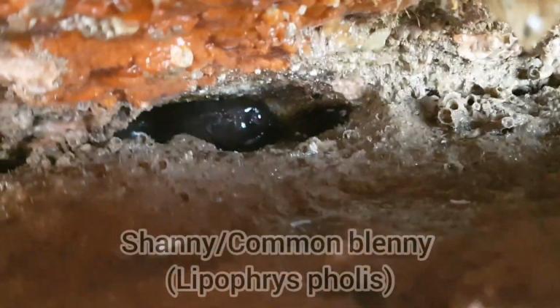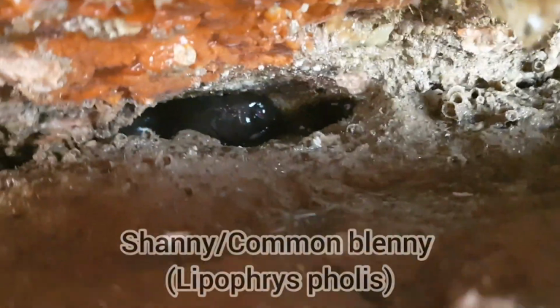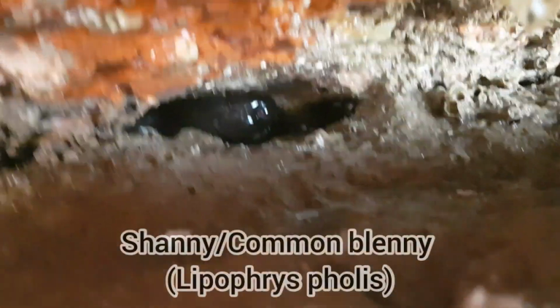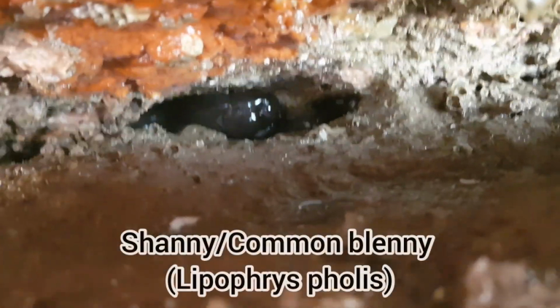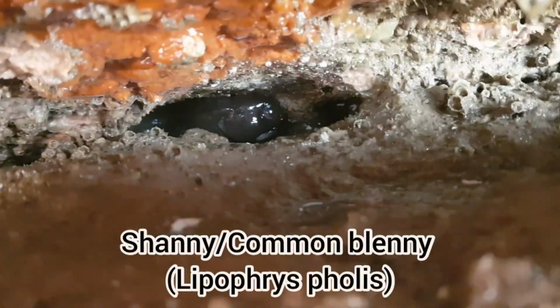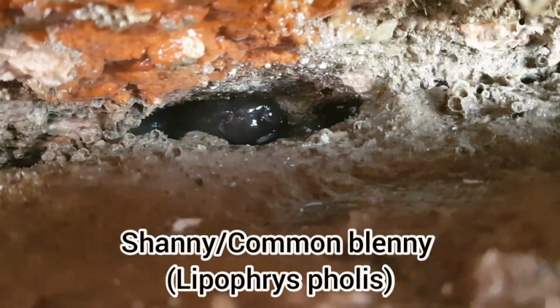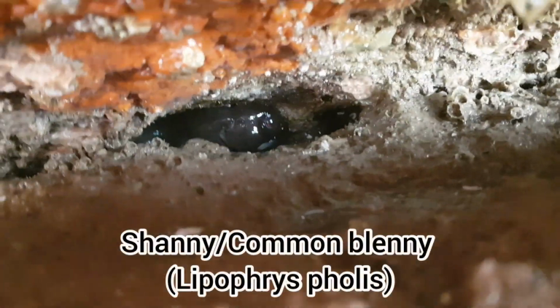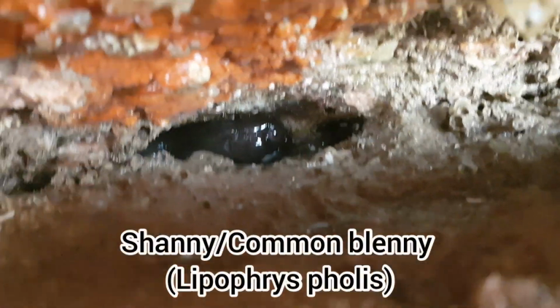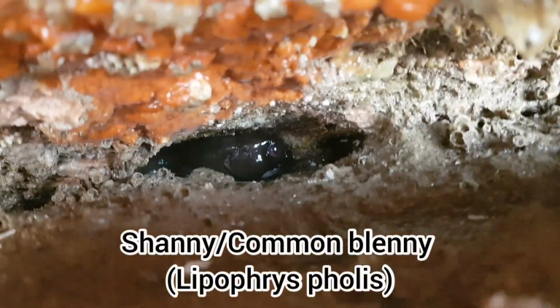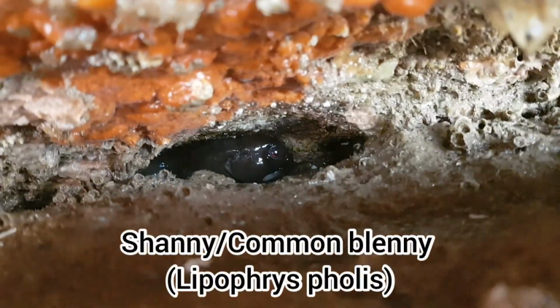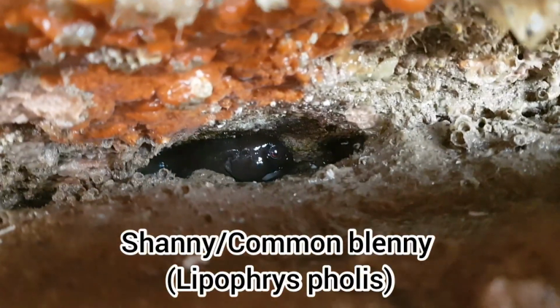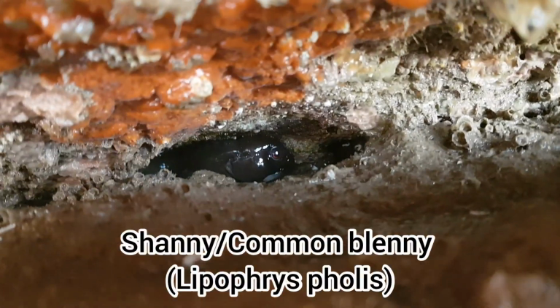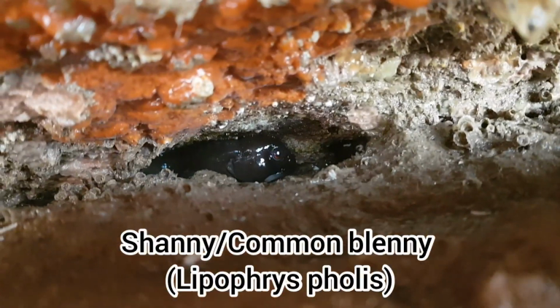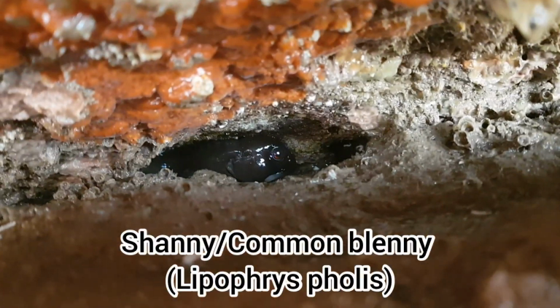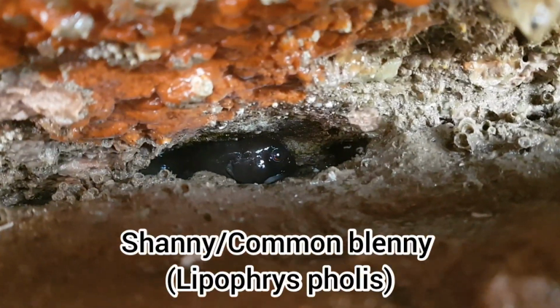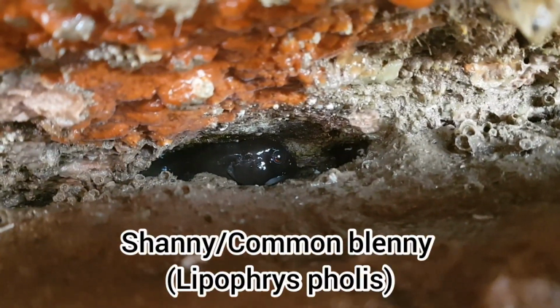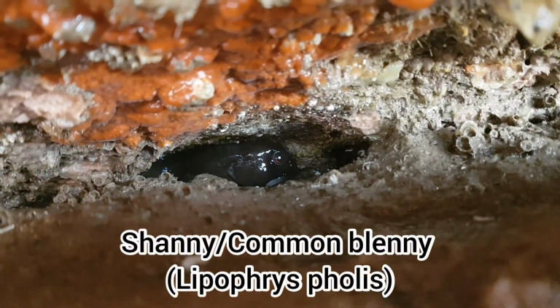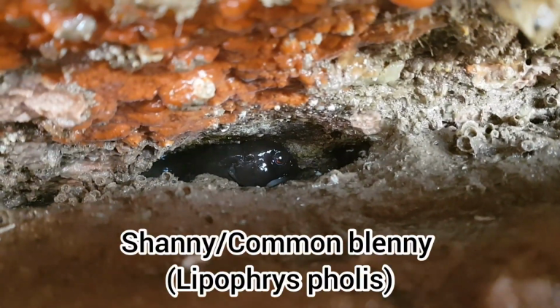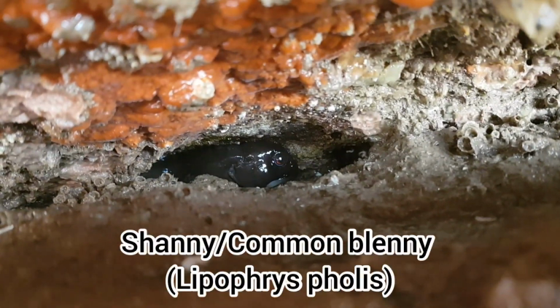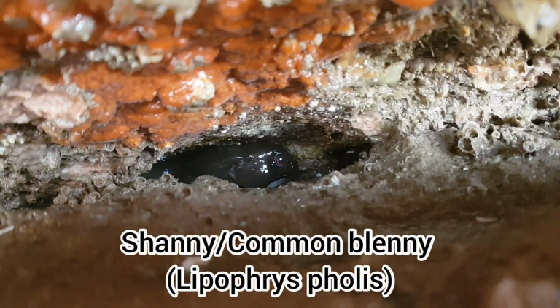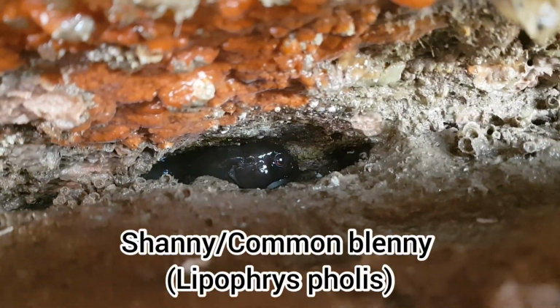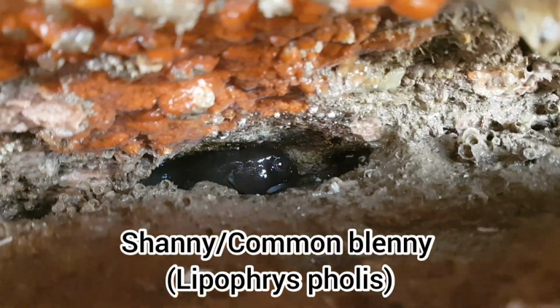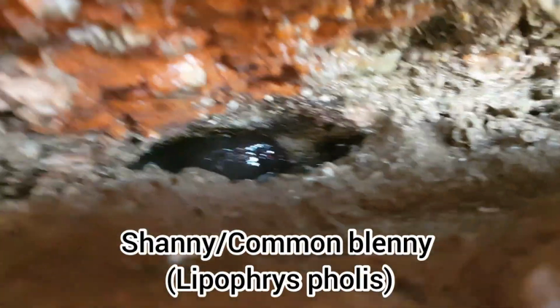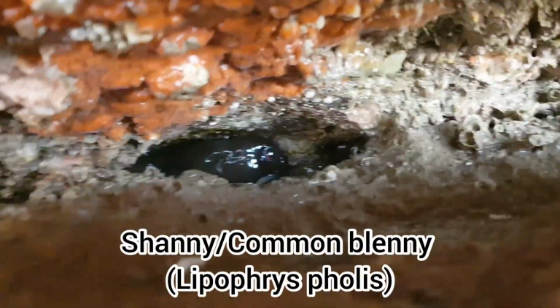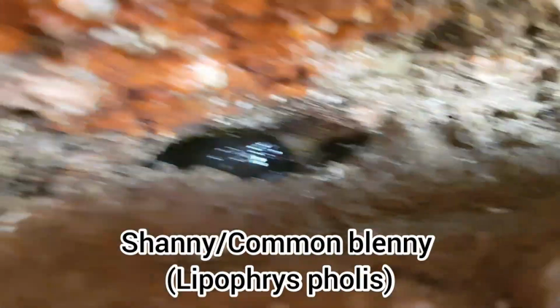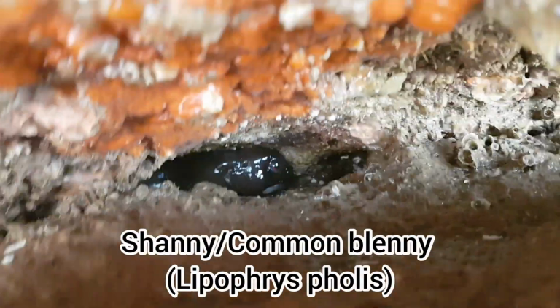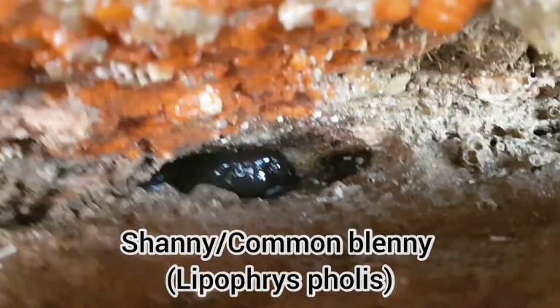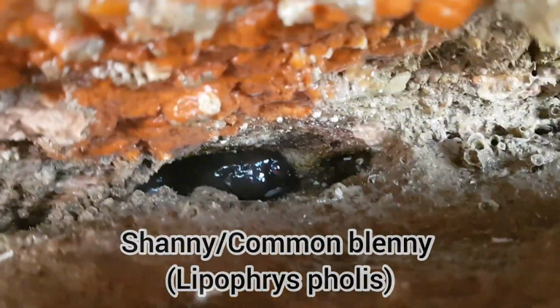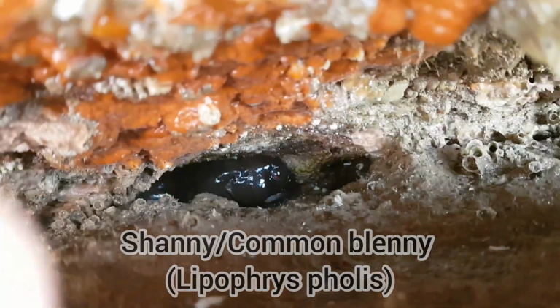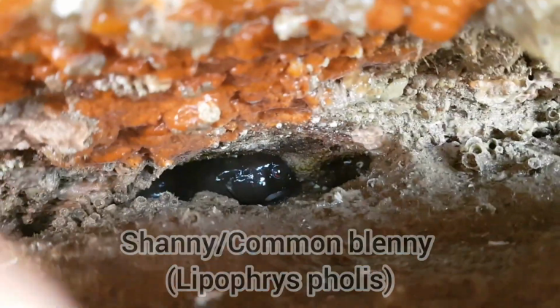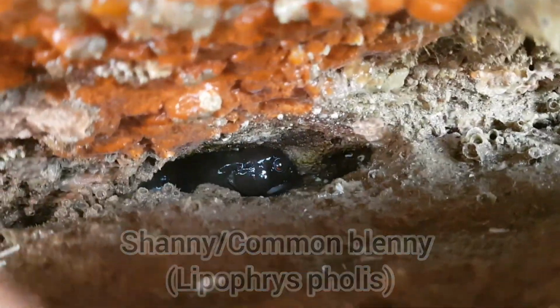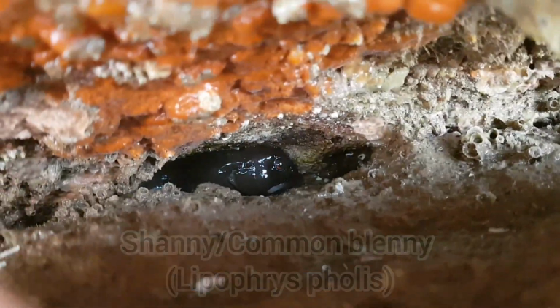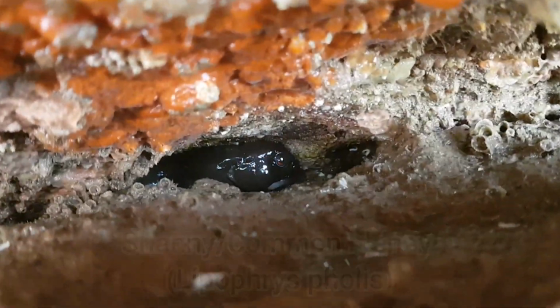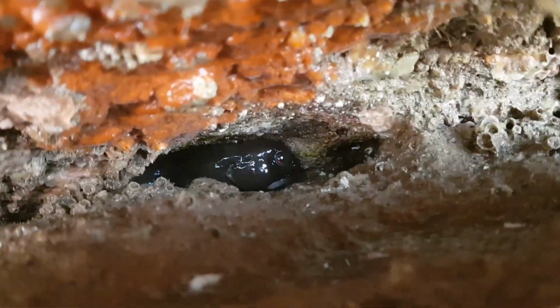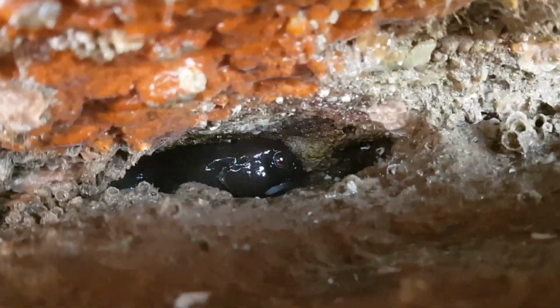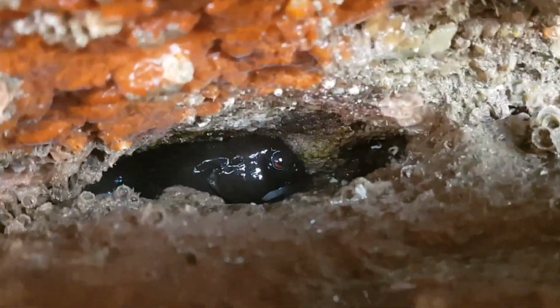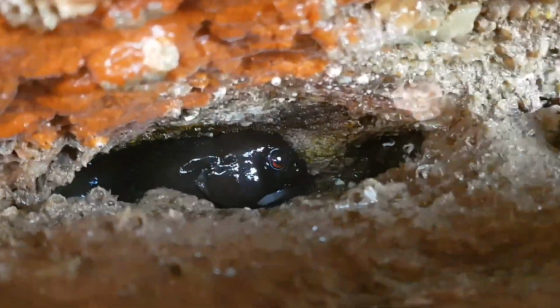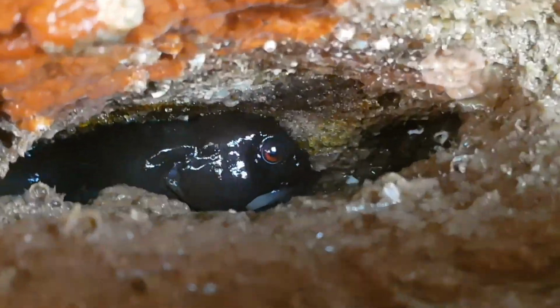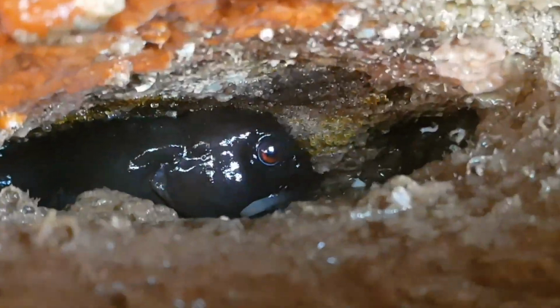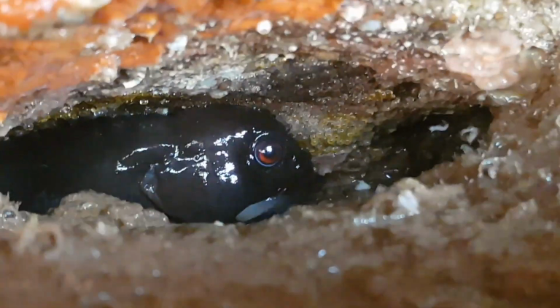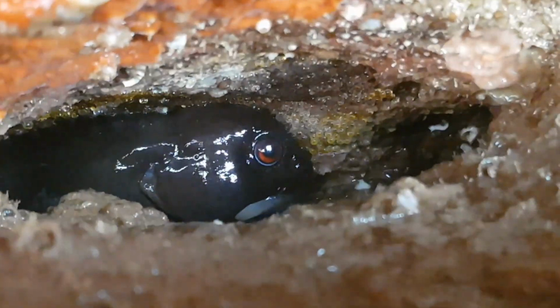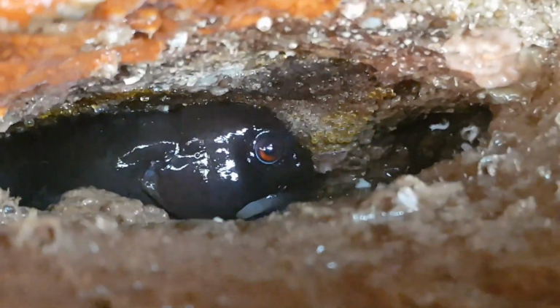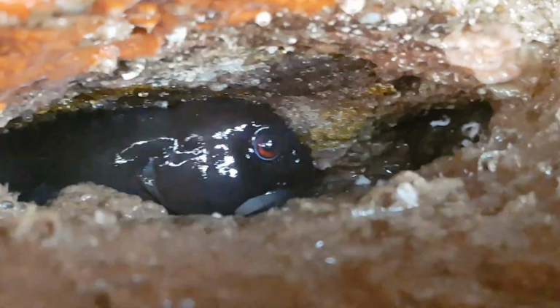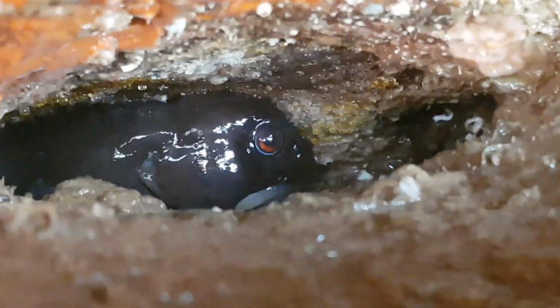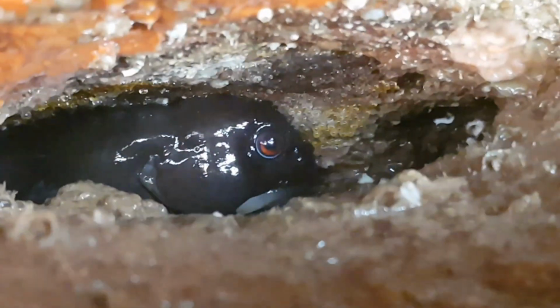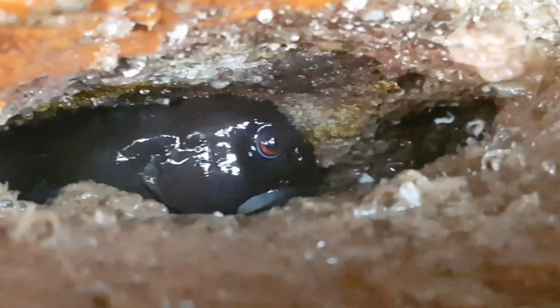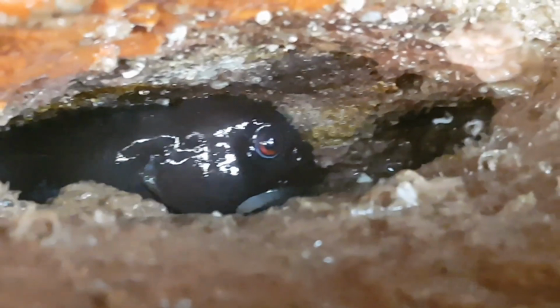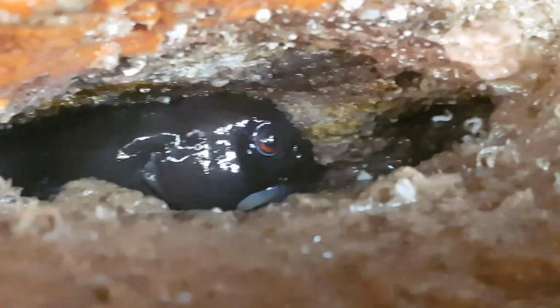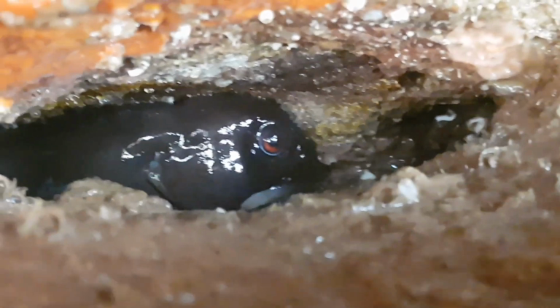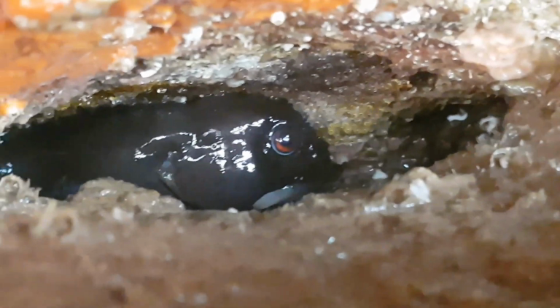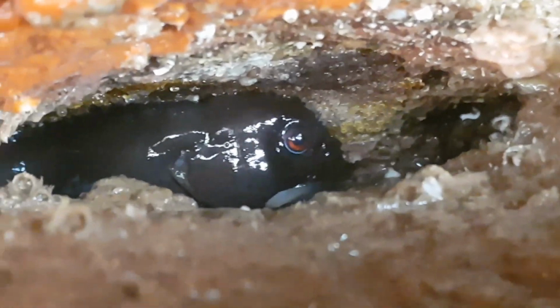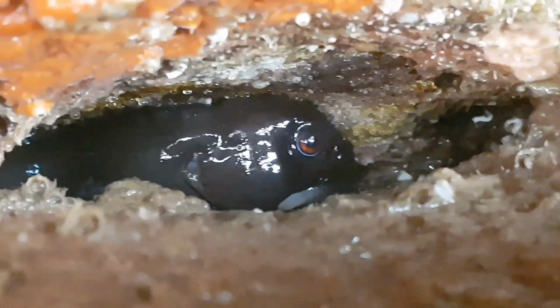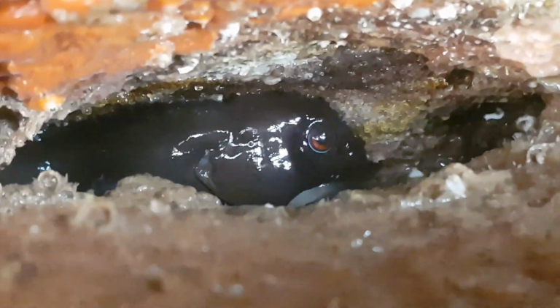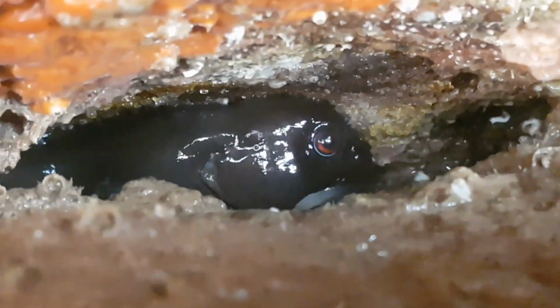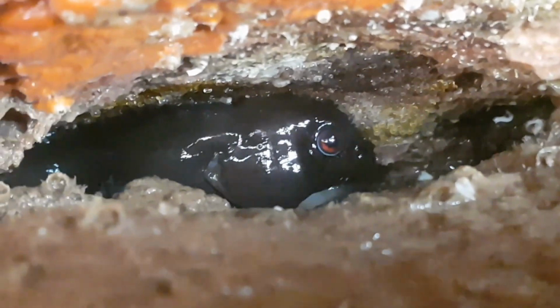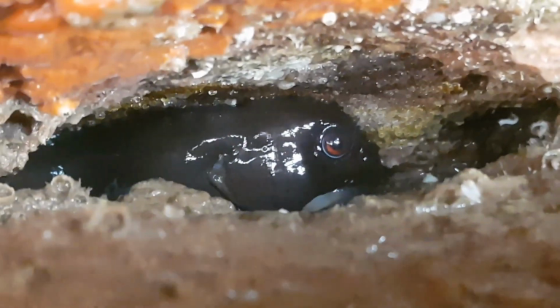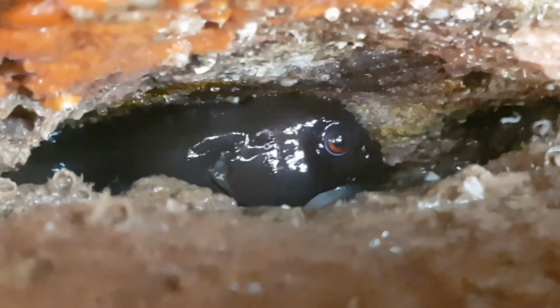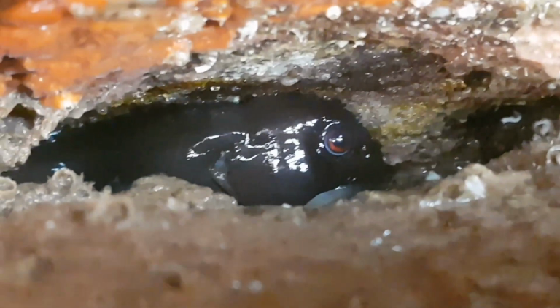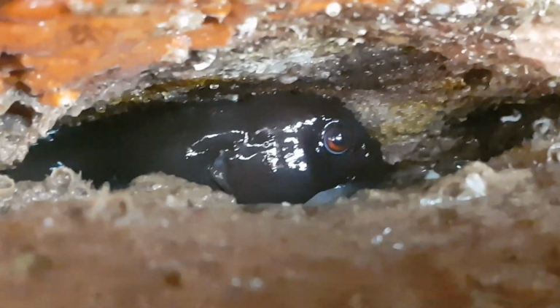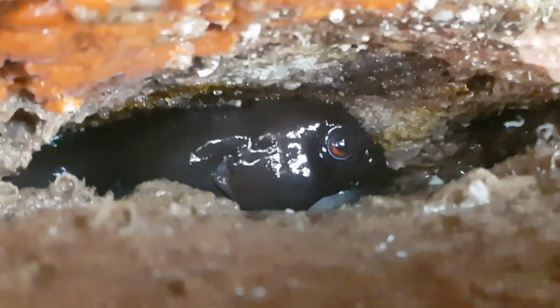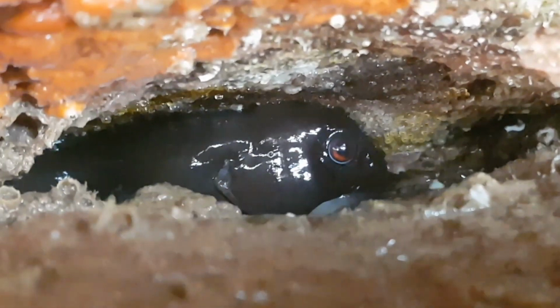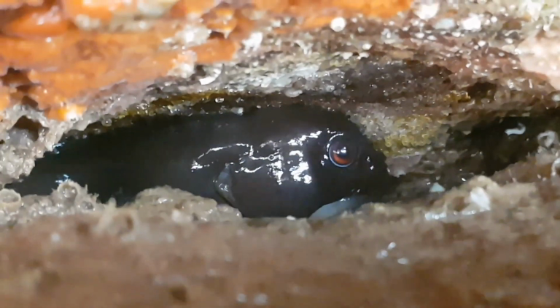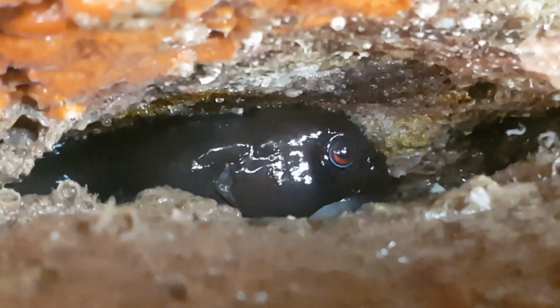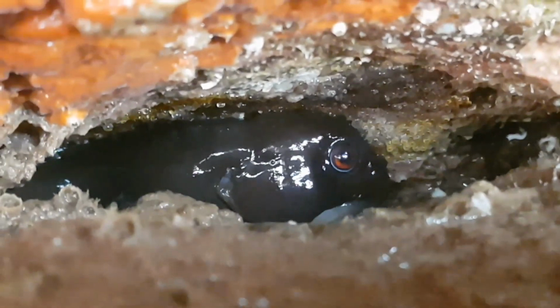This shanny was hiding in a little cave and waiting for the tide to come back in, but it's okay as they can survive out of water for quite a while.